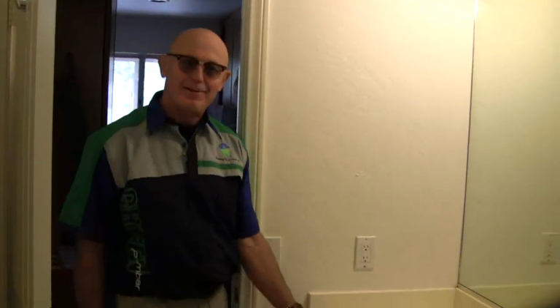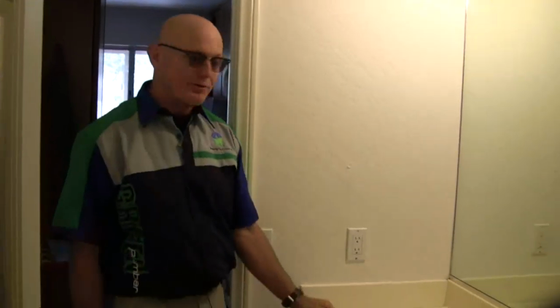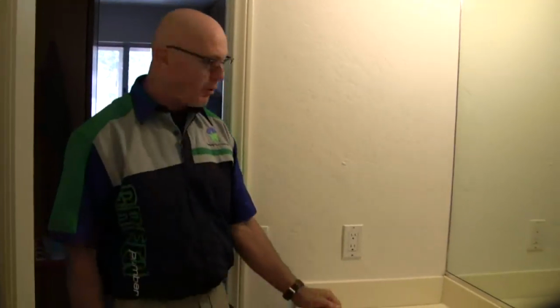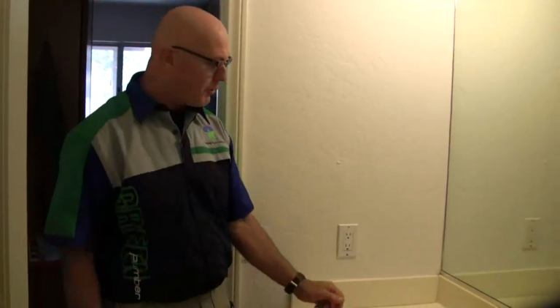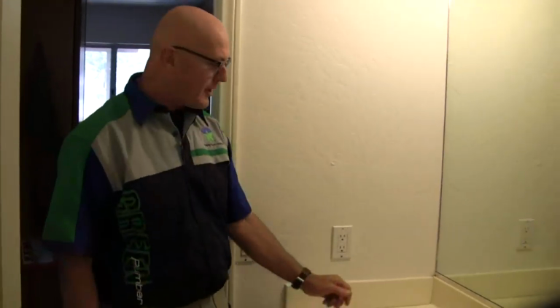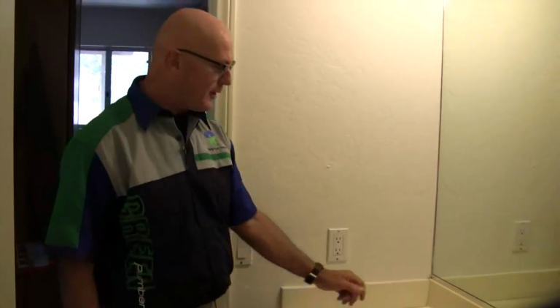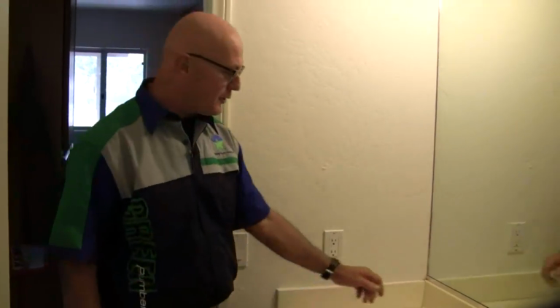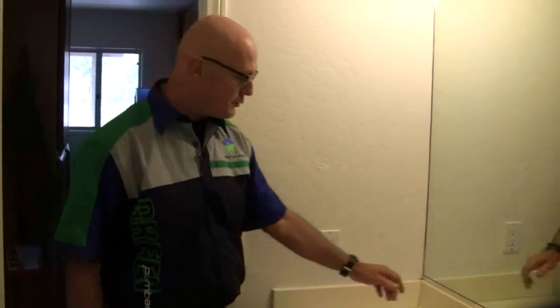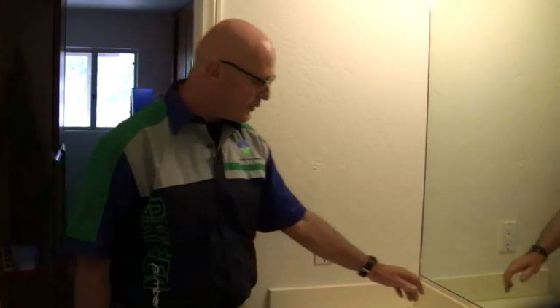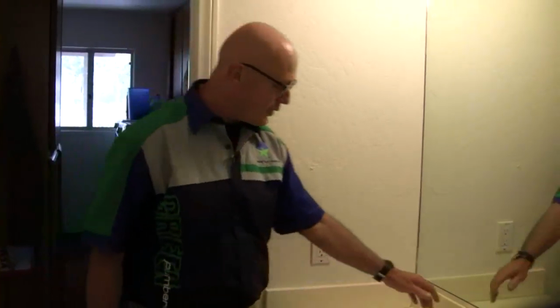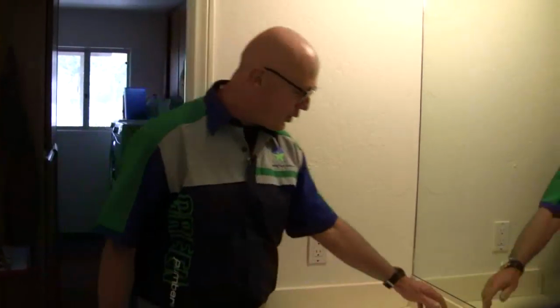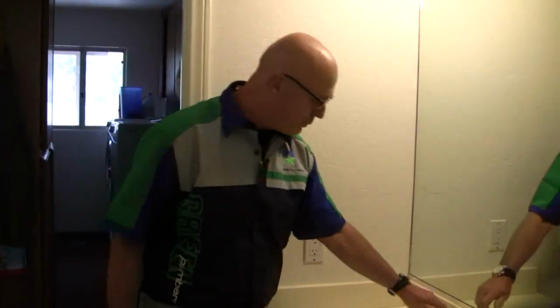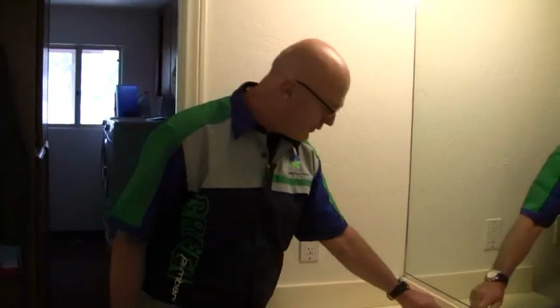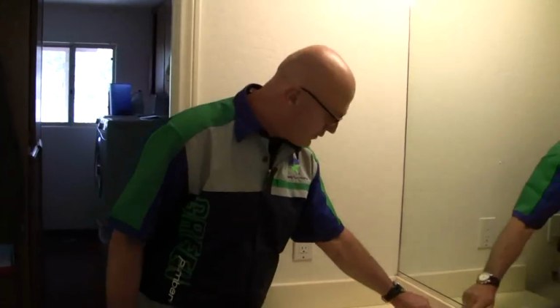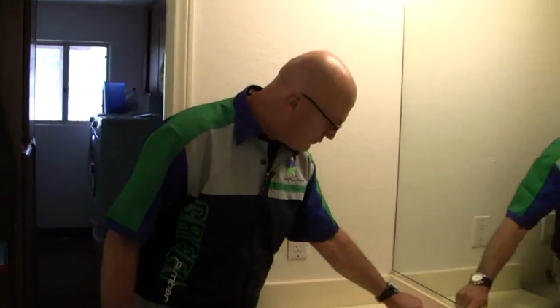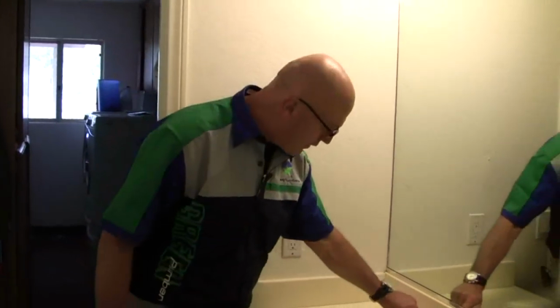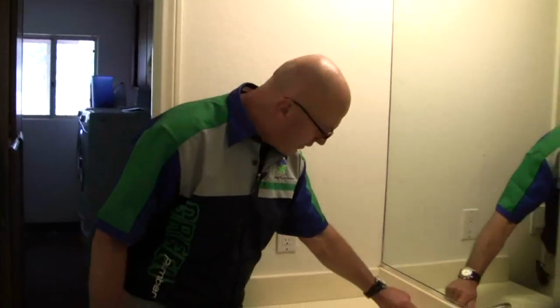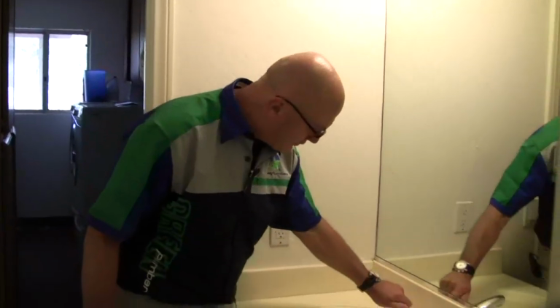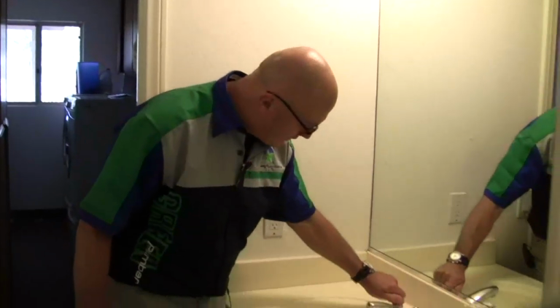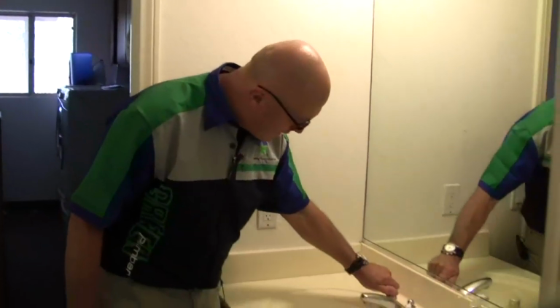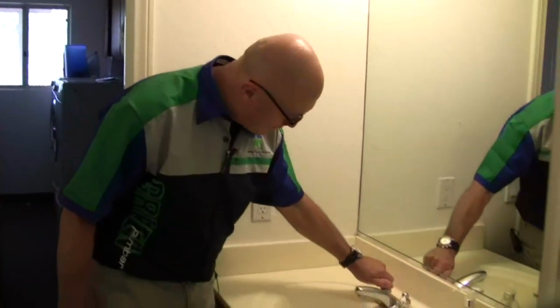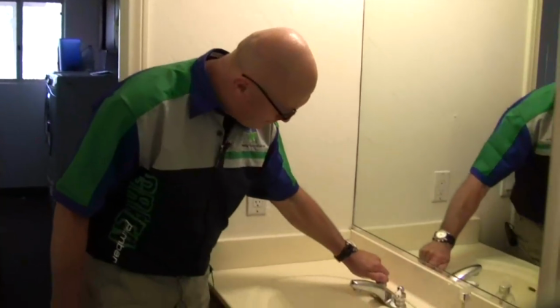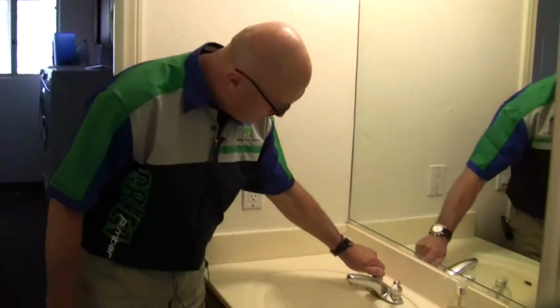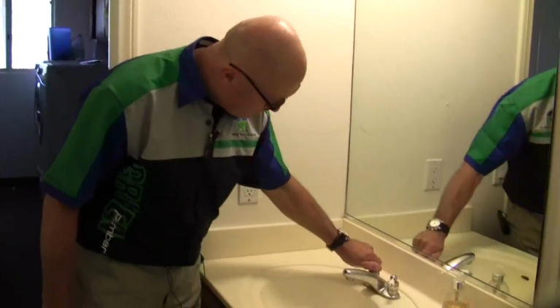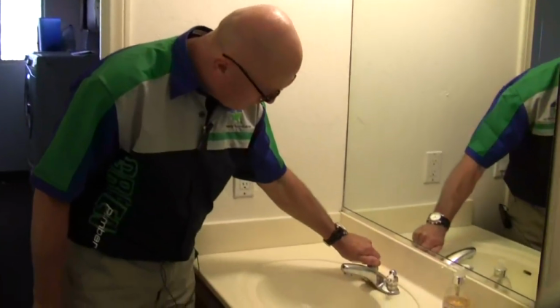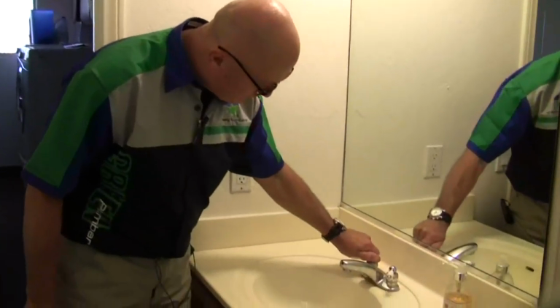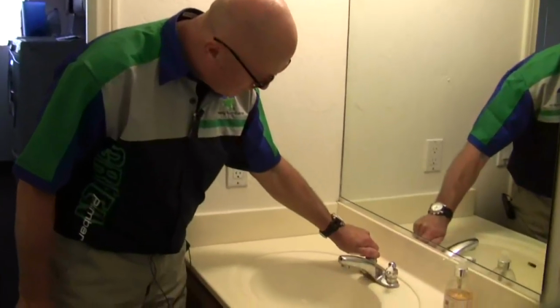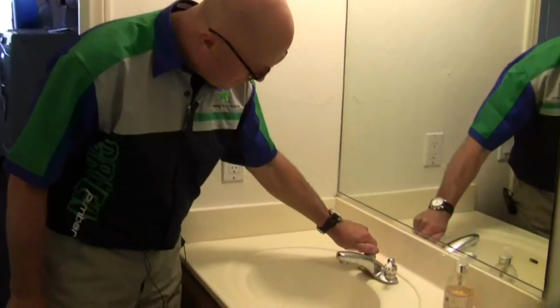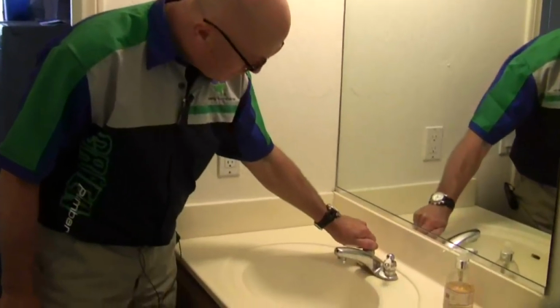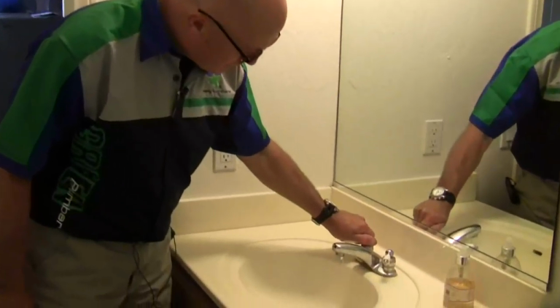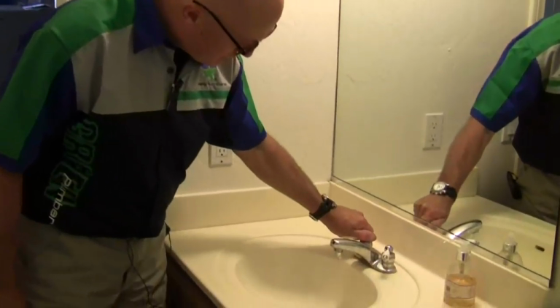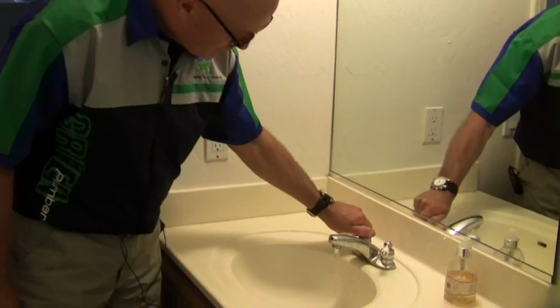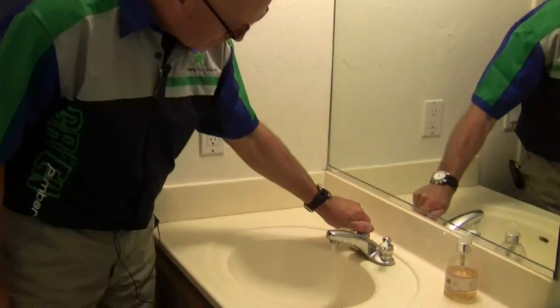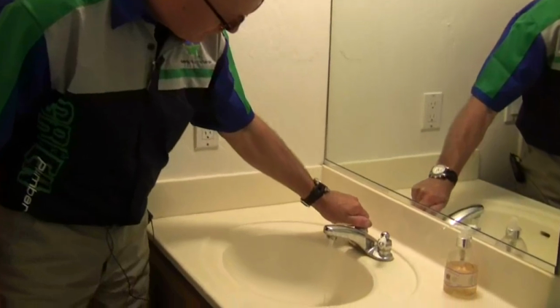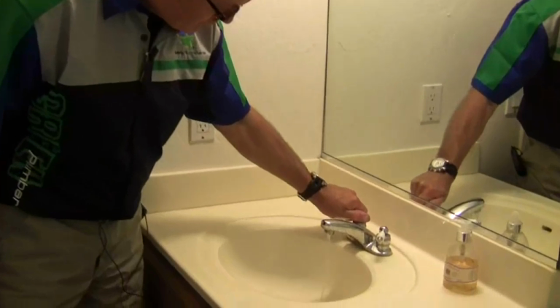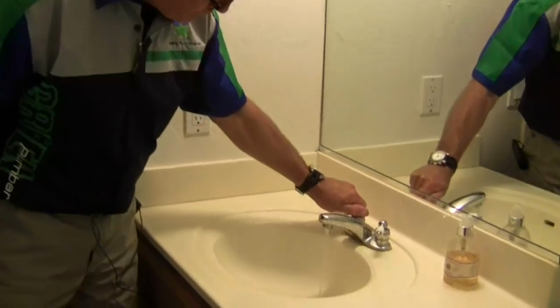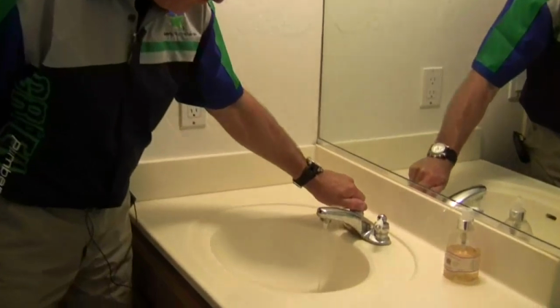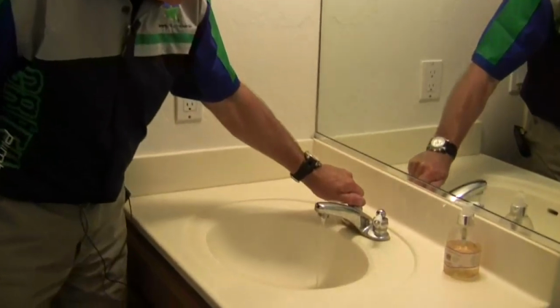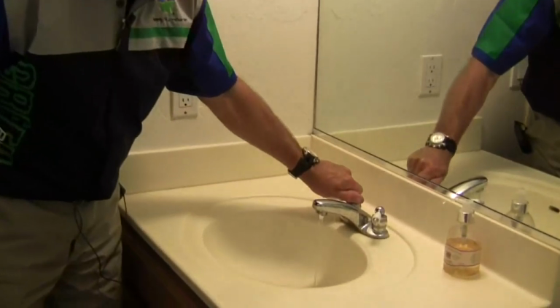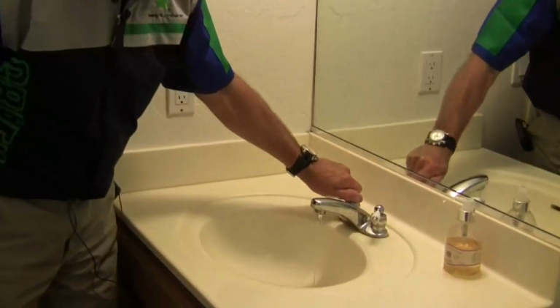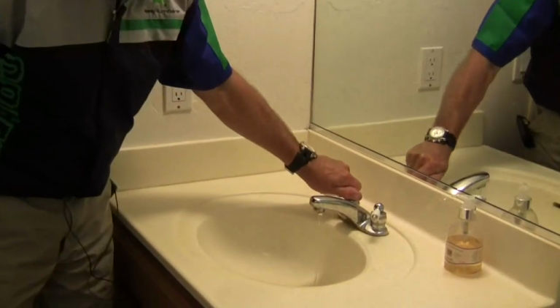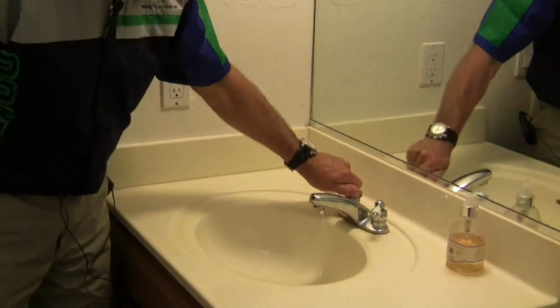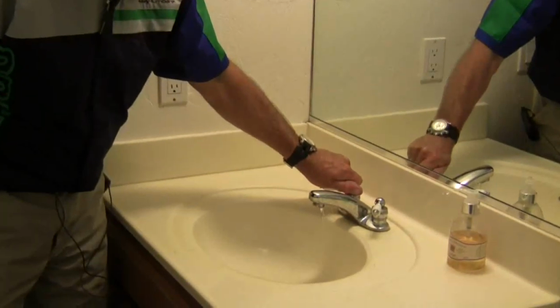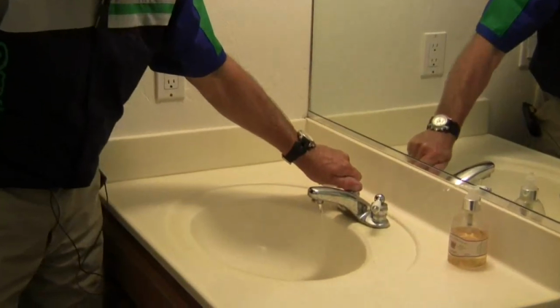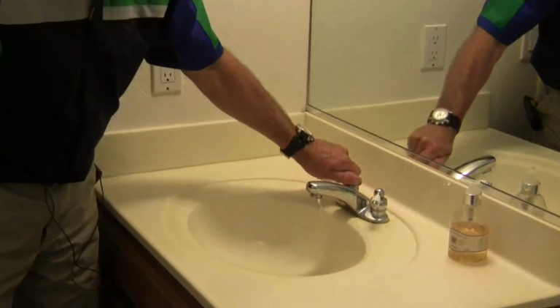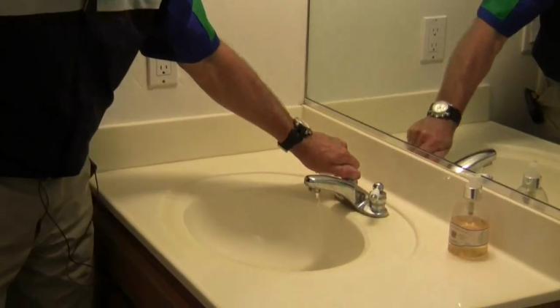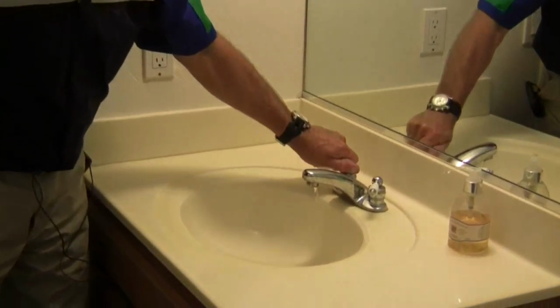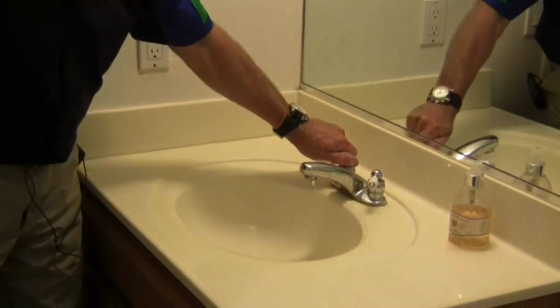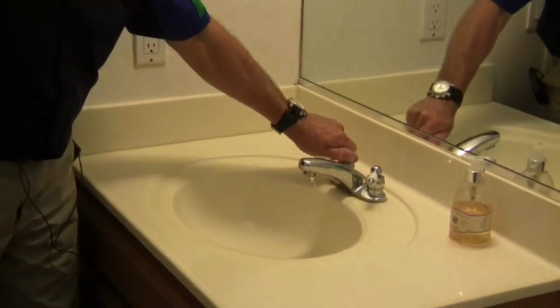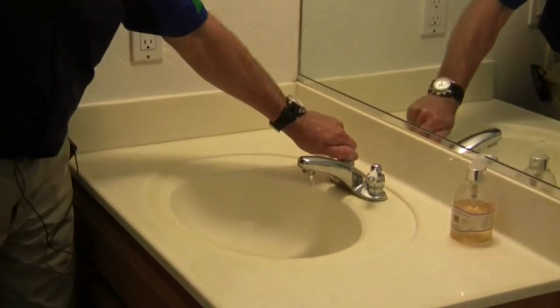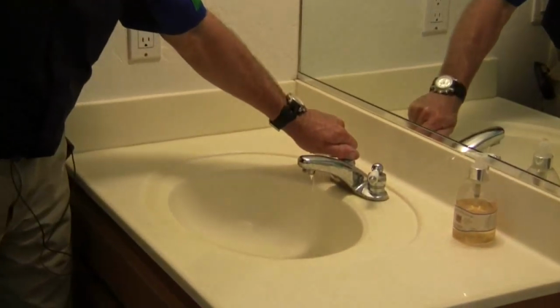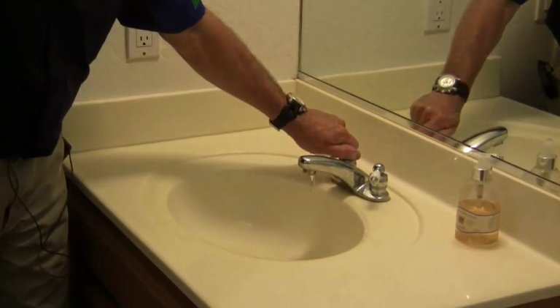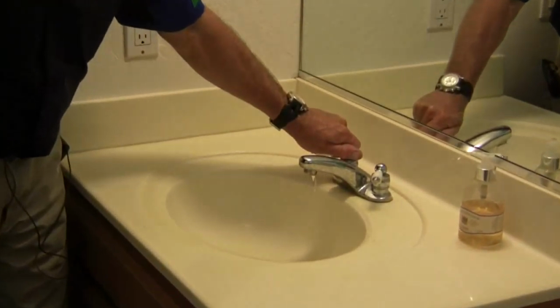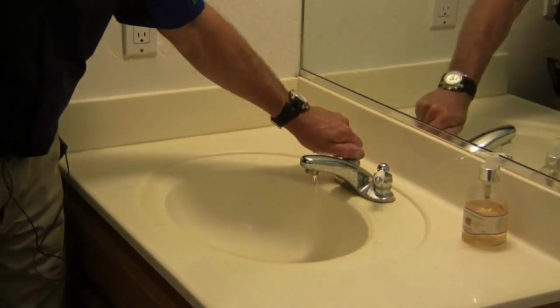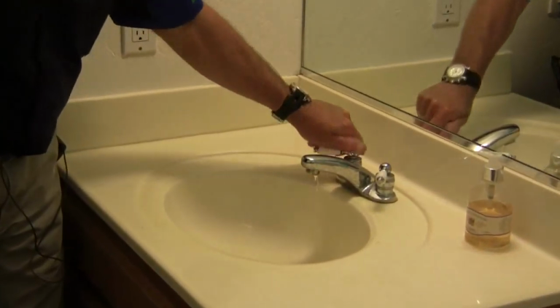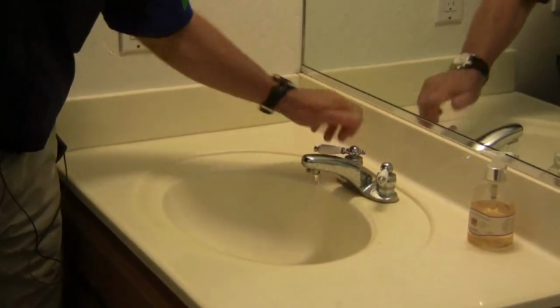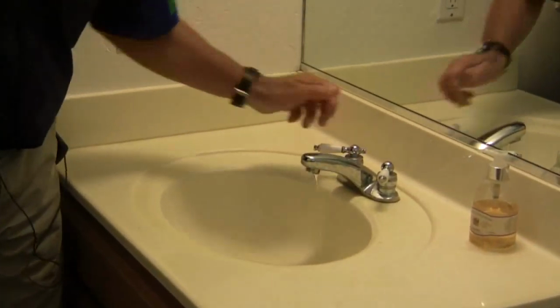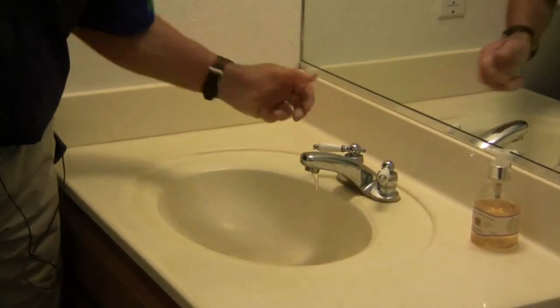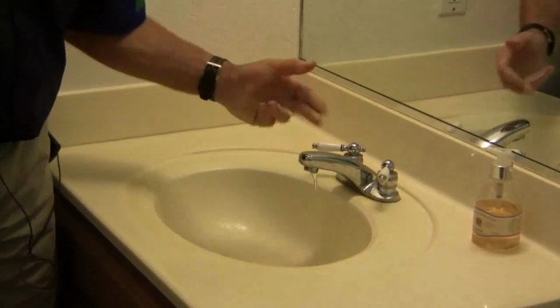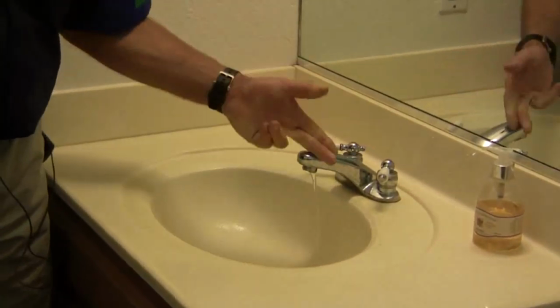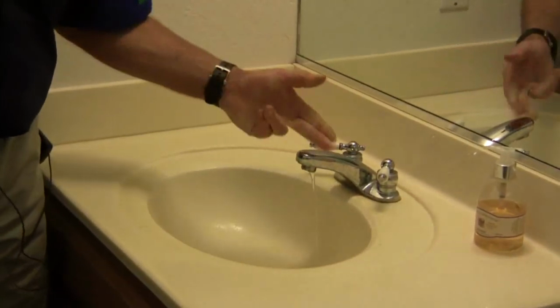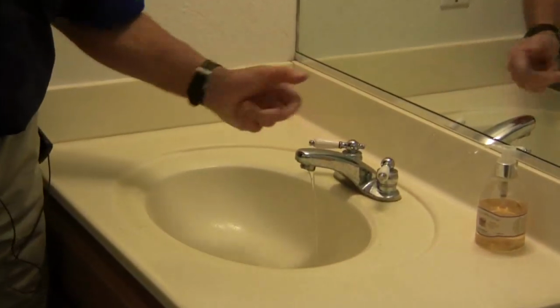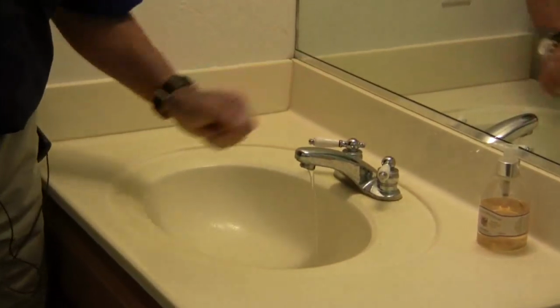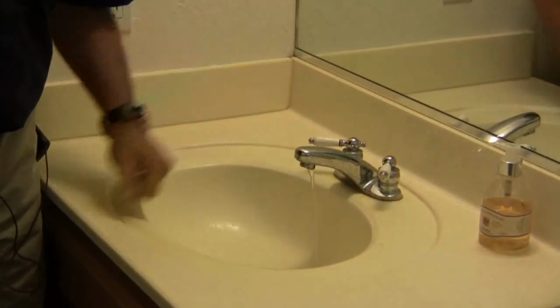So what we're going to do is we're going to open this faucet up just a little bit. We don't have to turn it all the way — that's plenty.